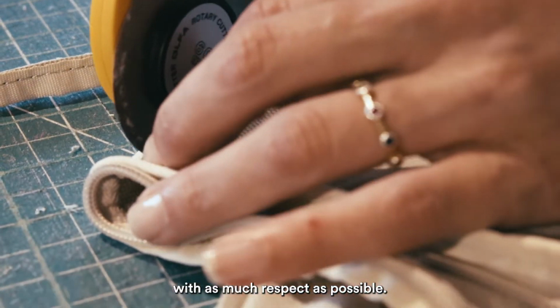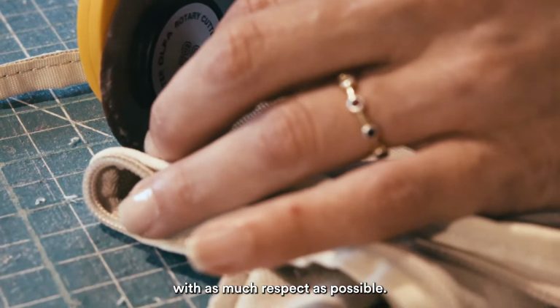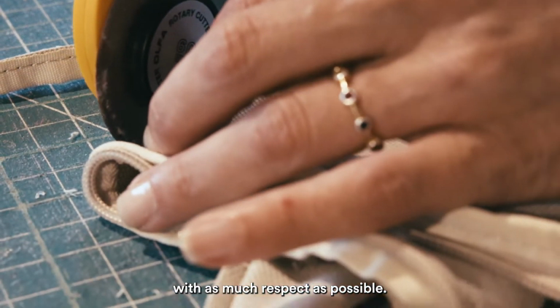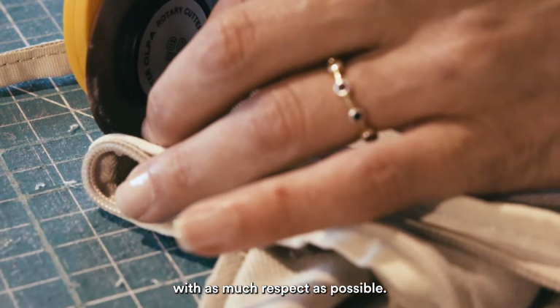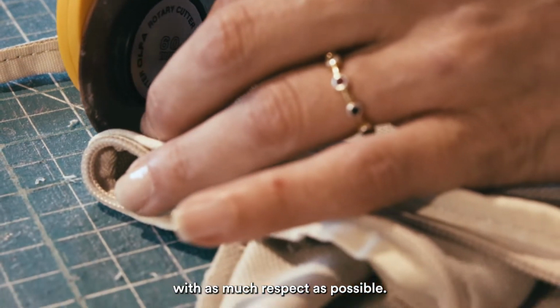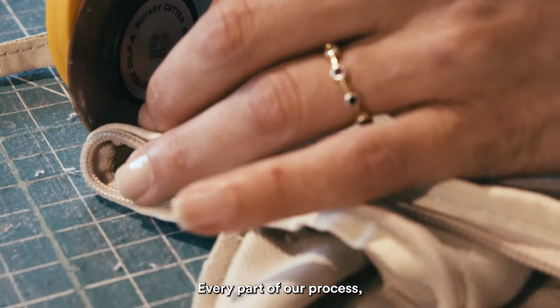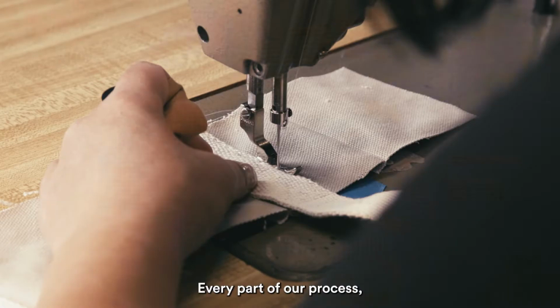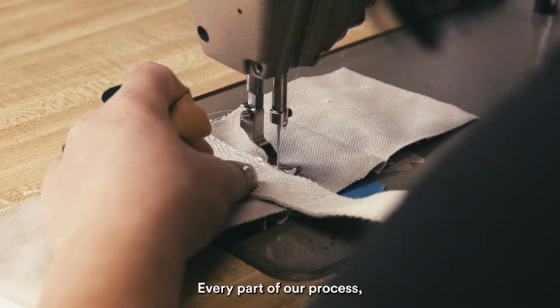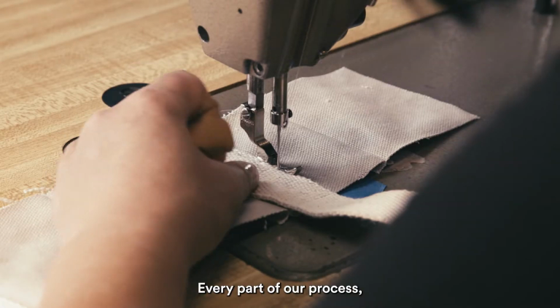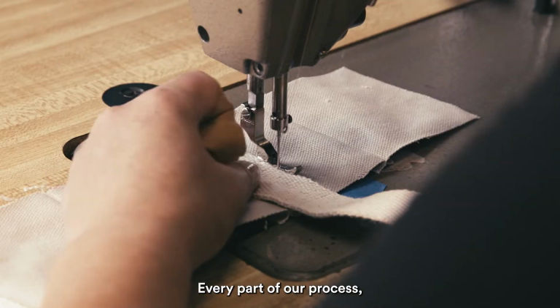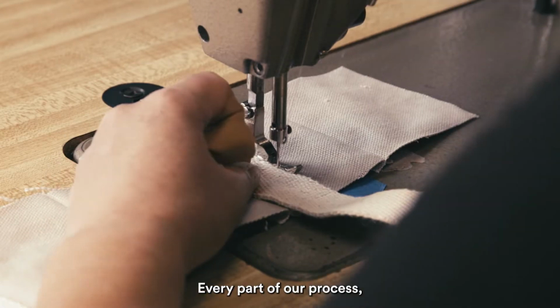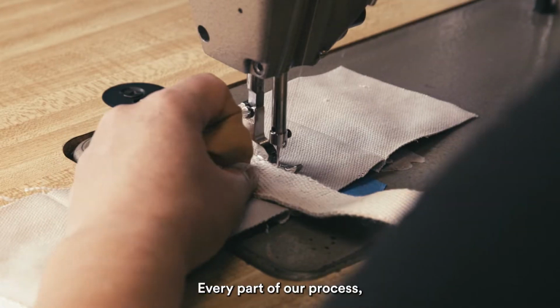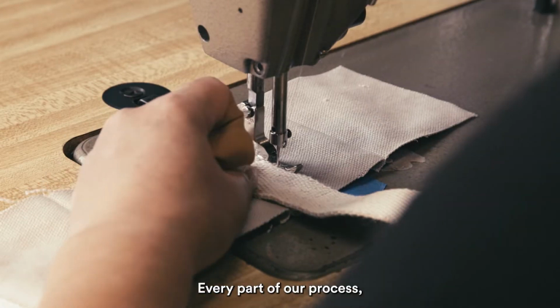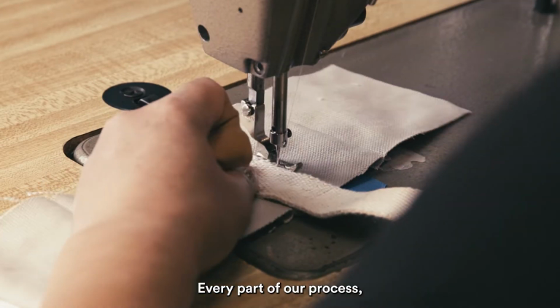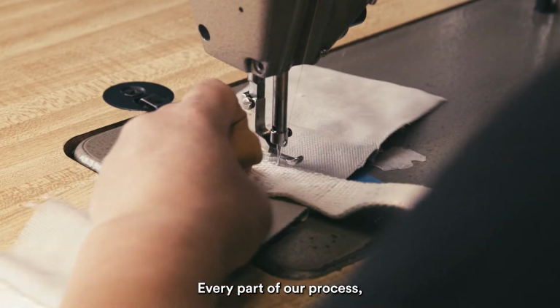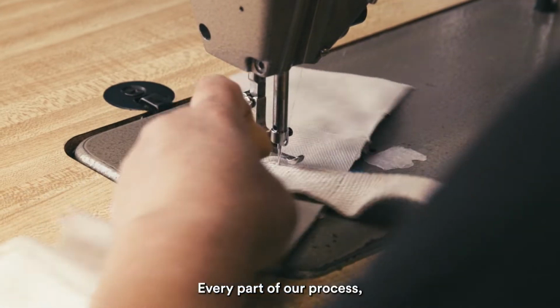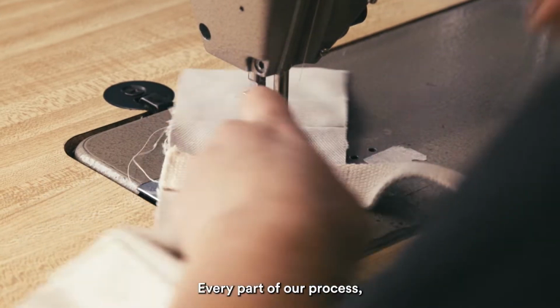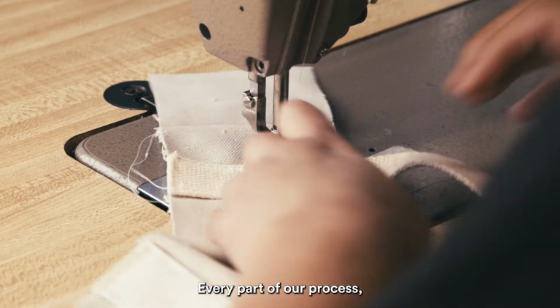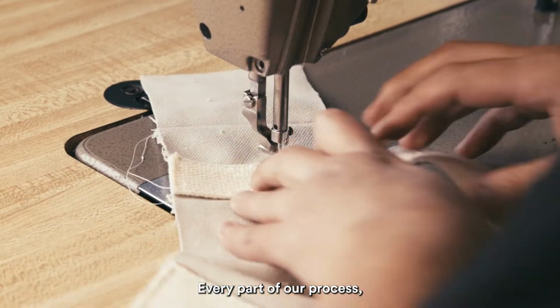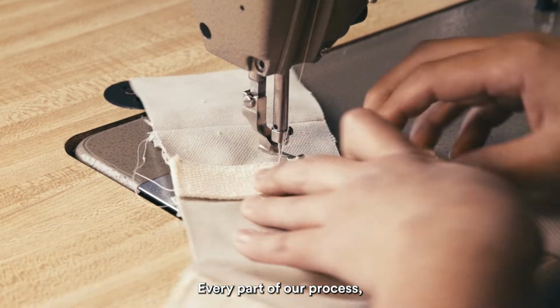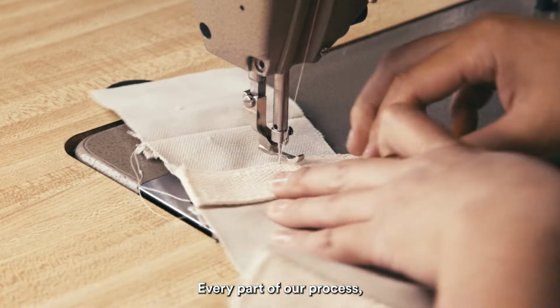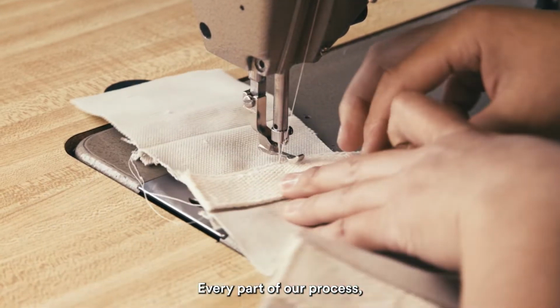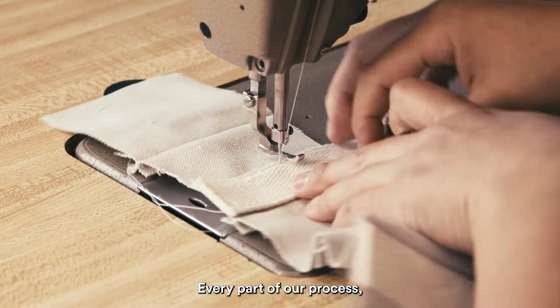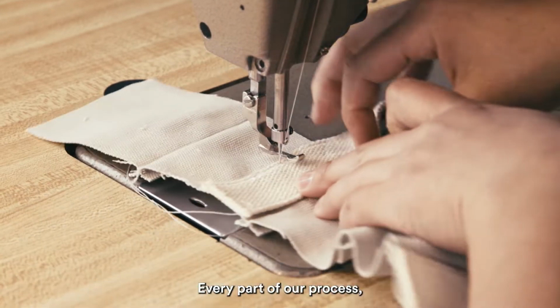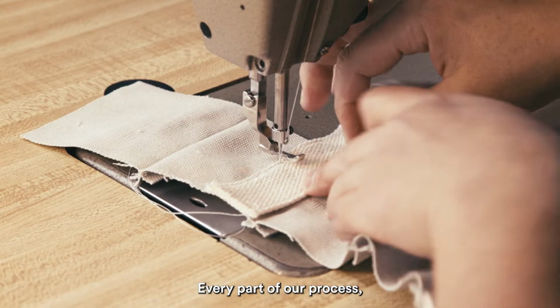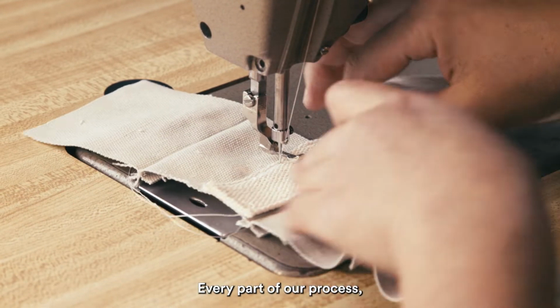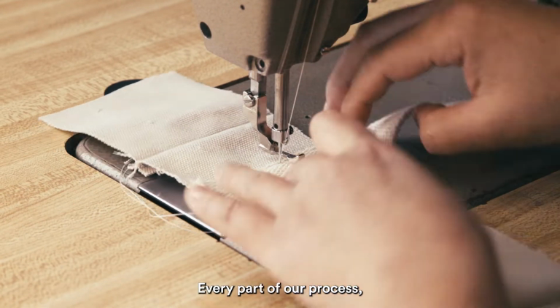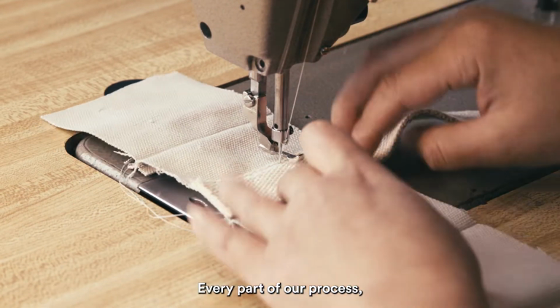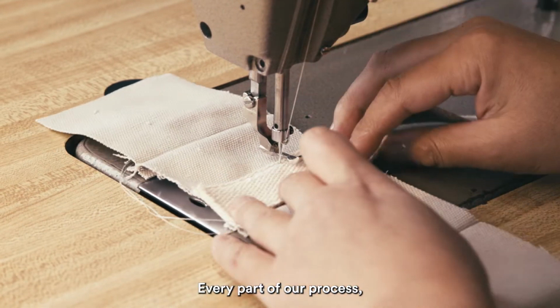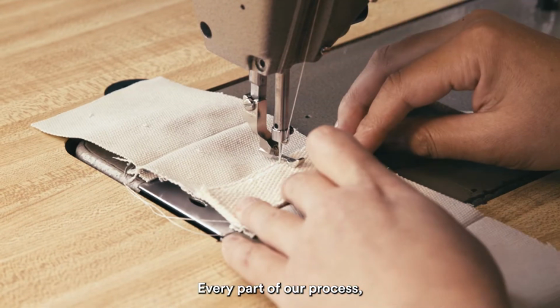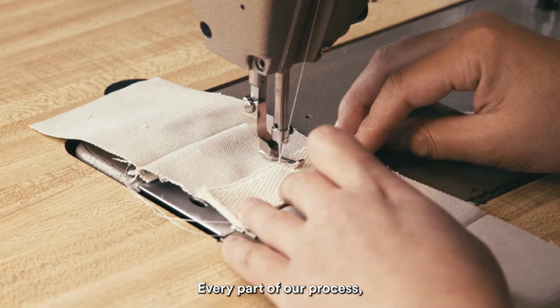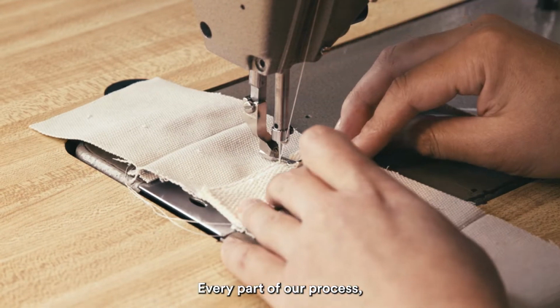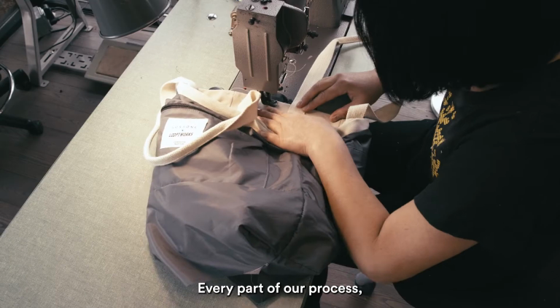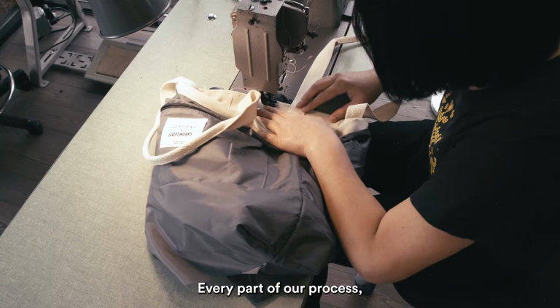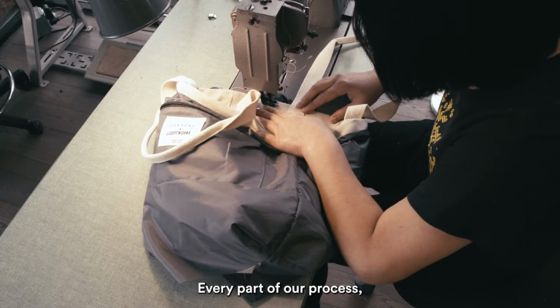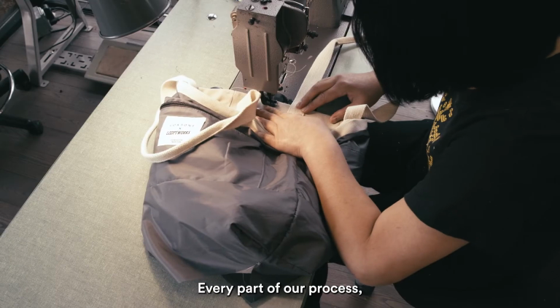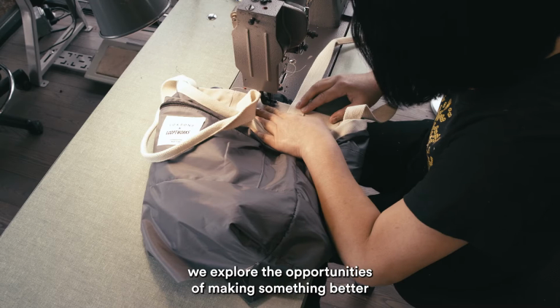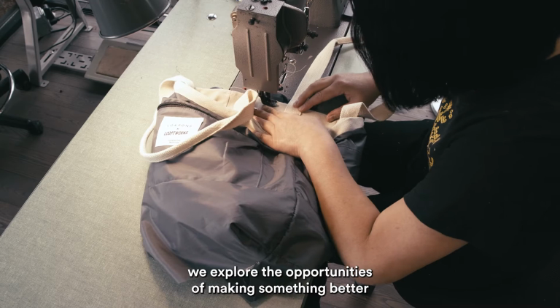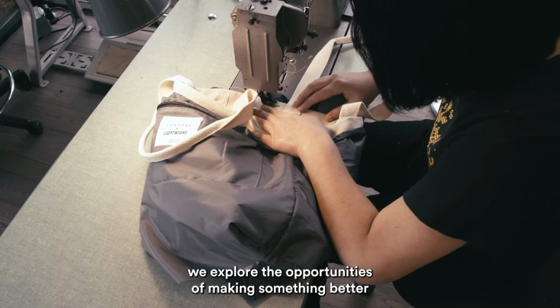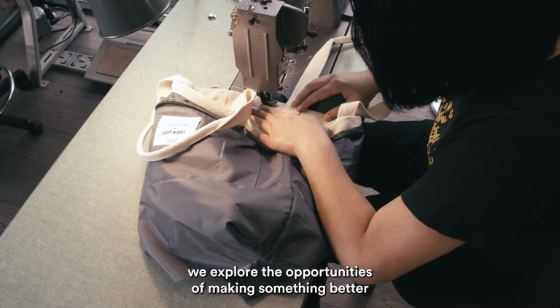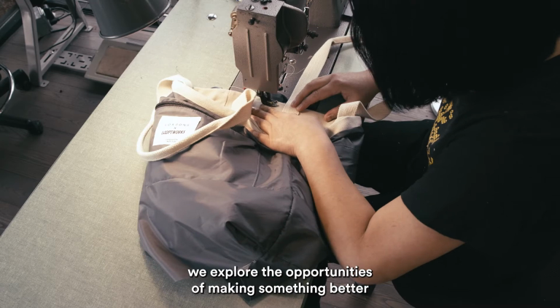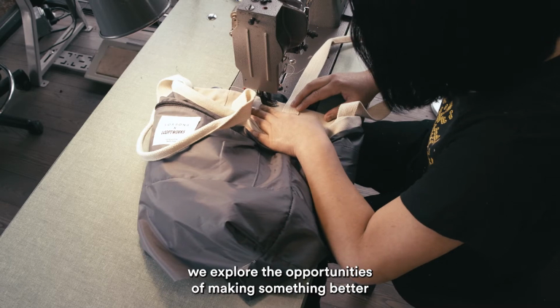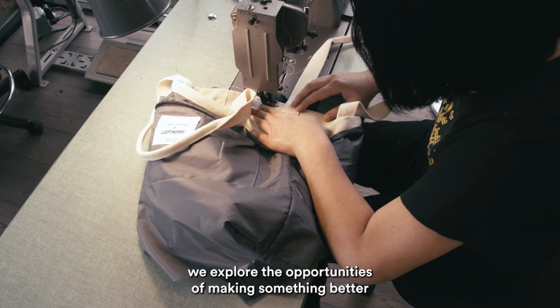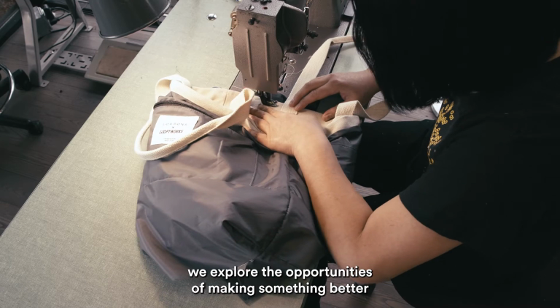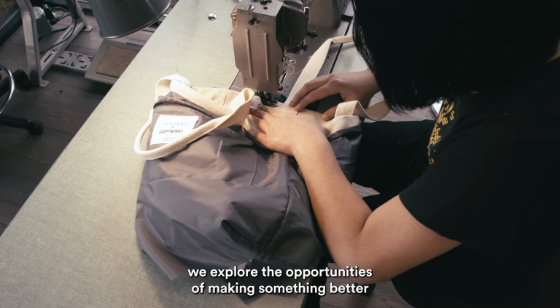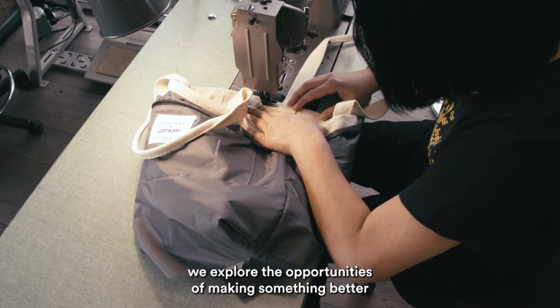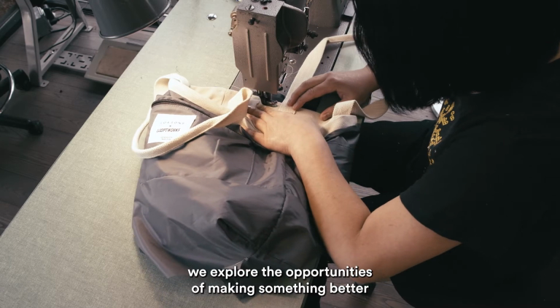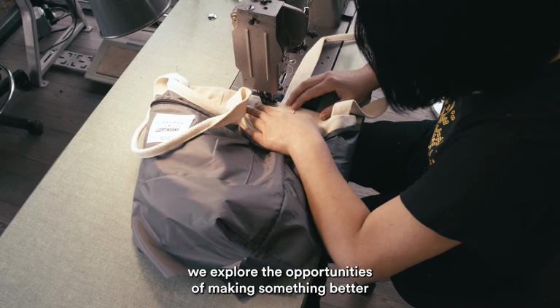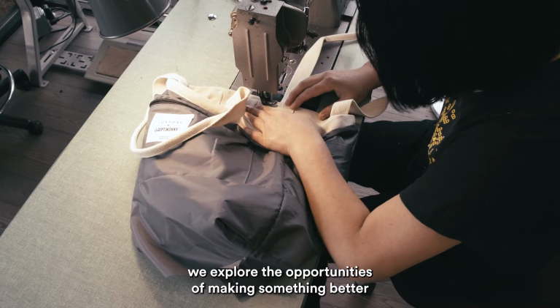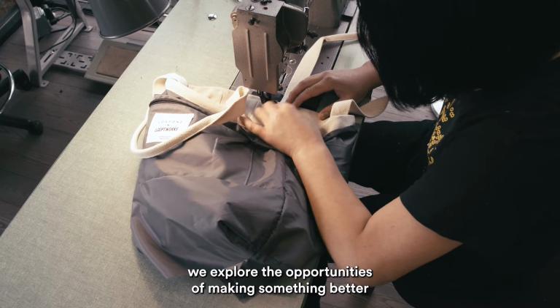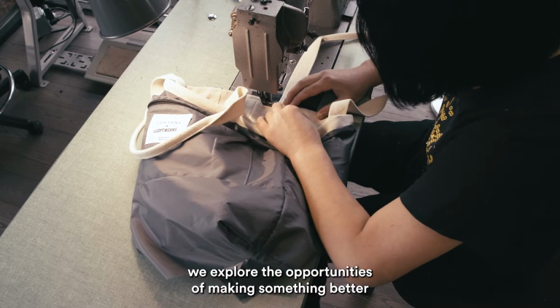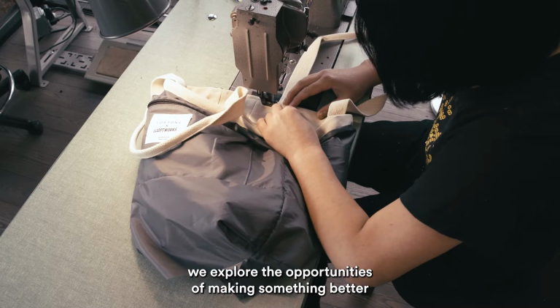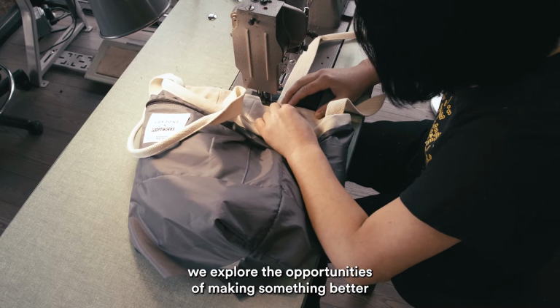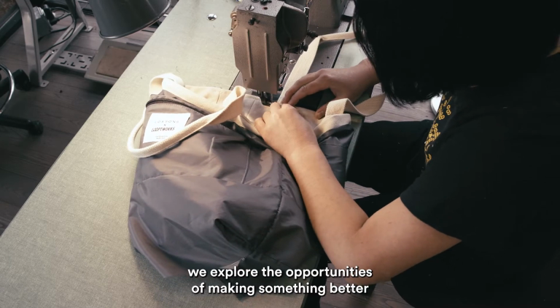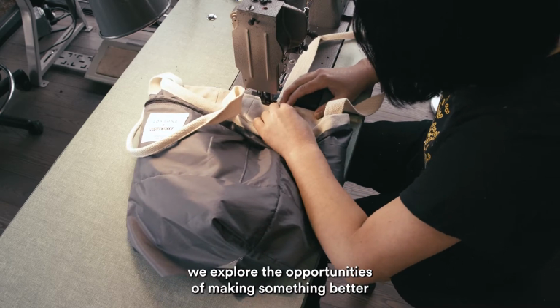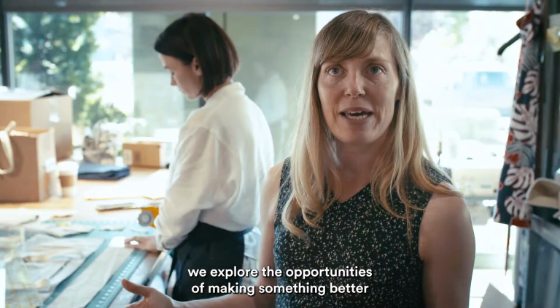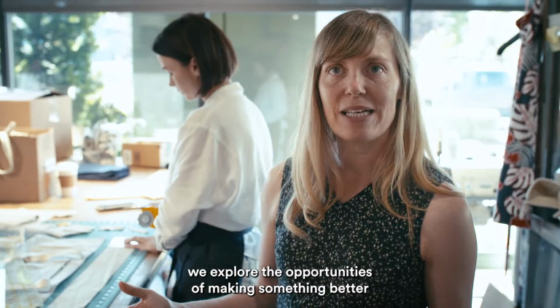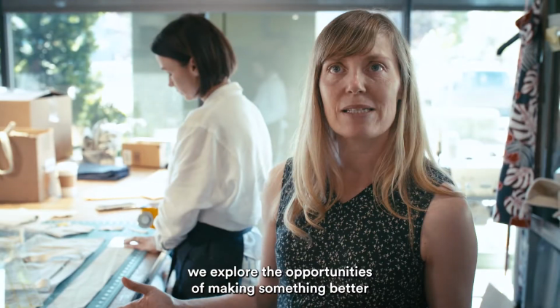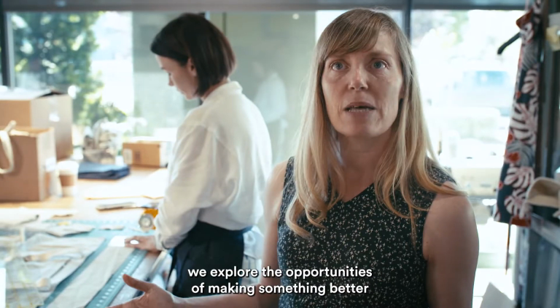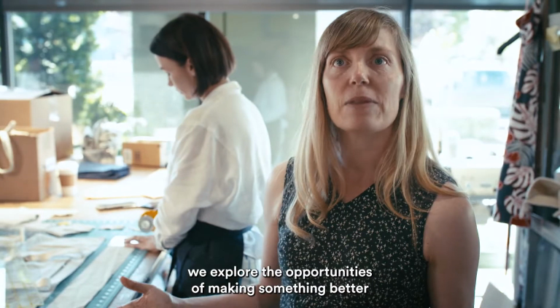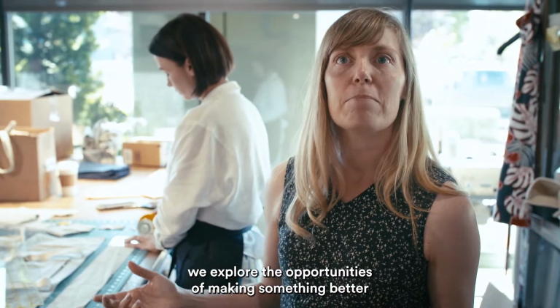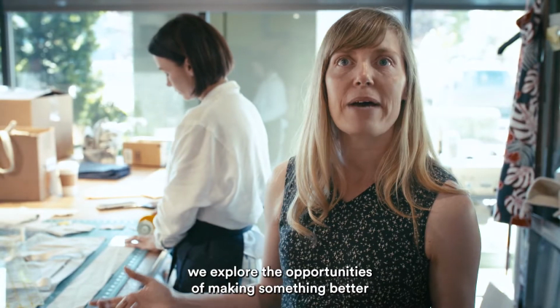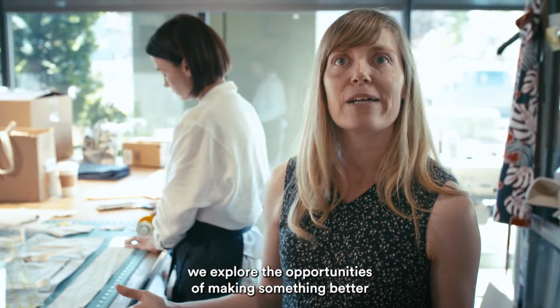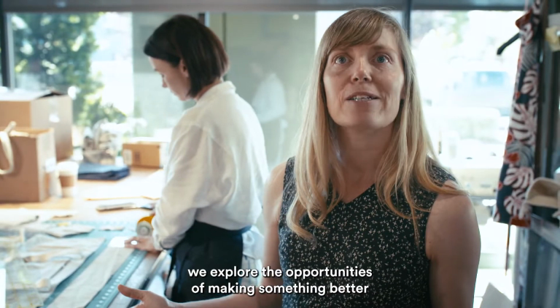Every part of our process we explore the opportunities of making something better.